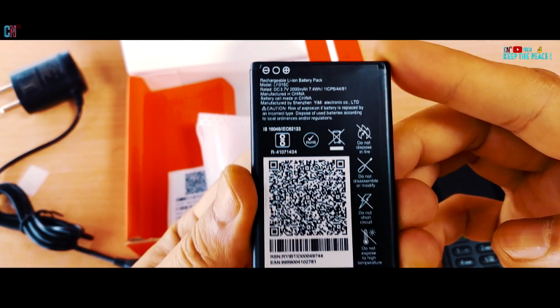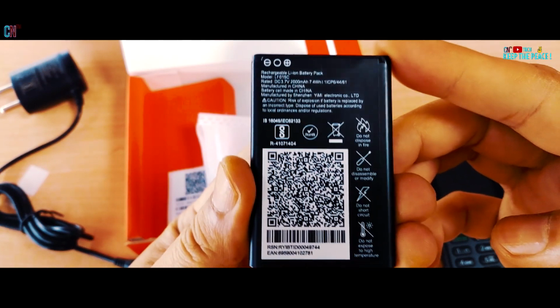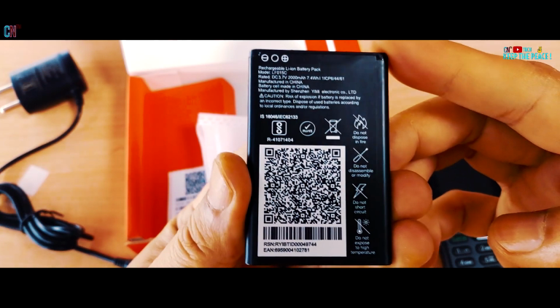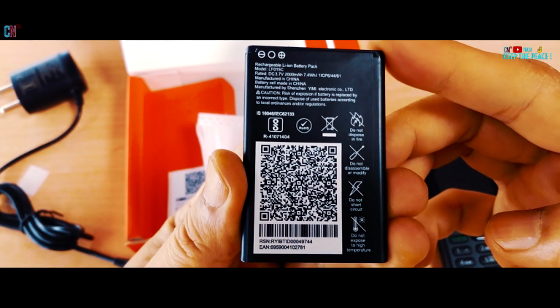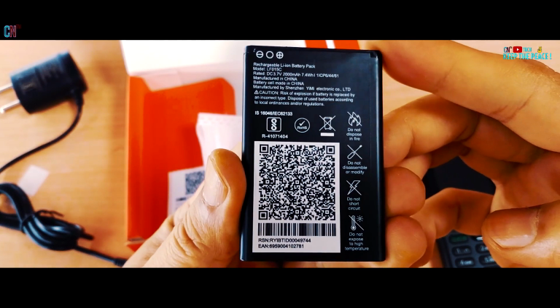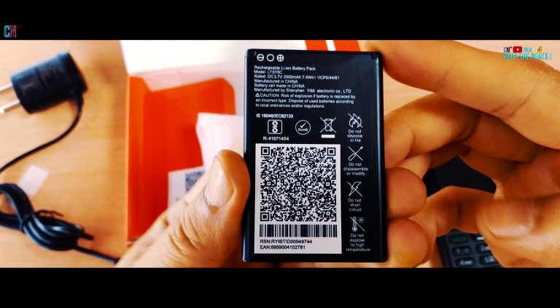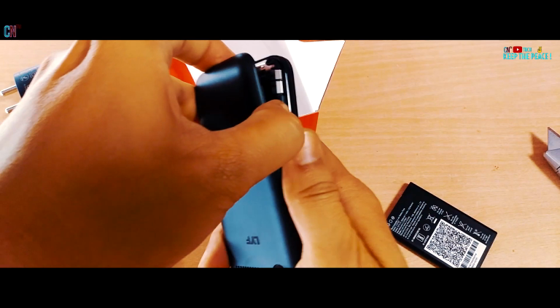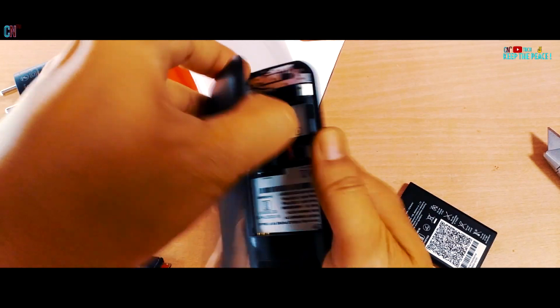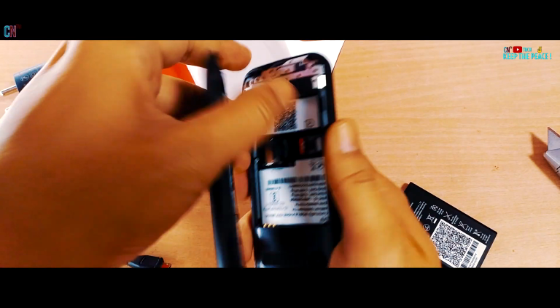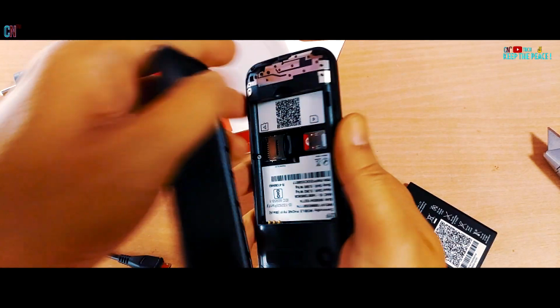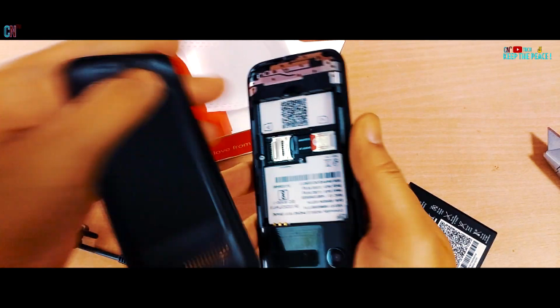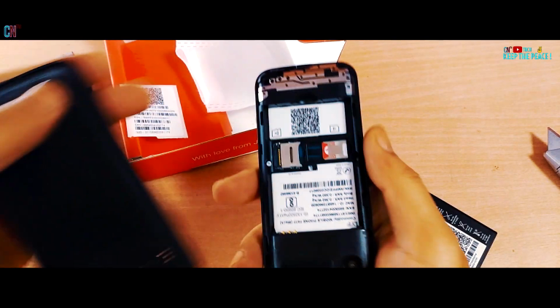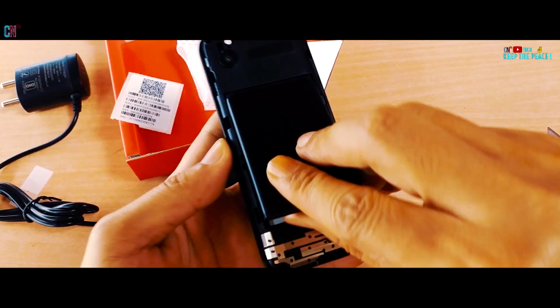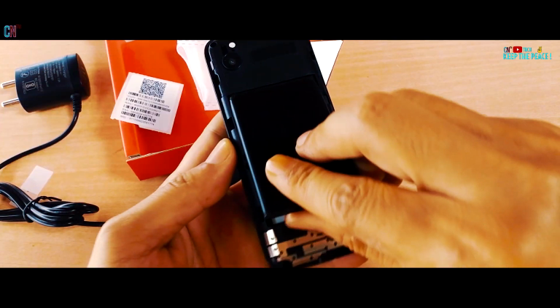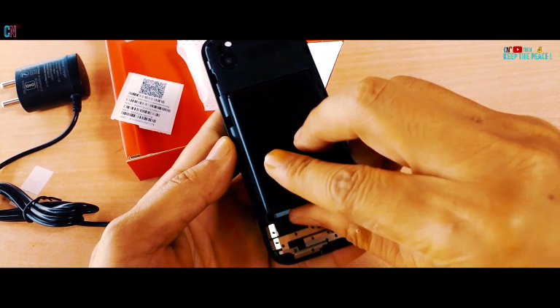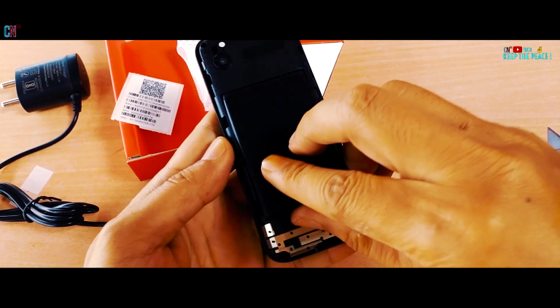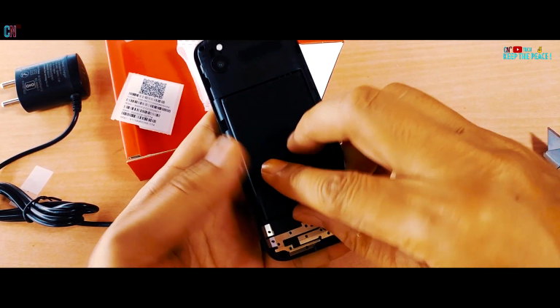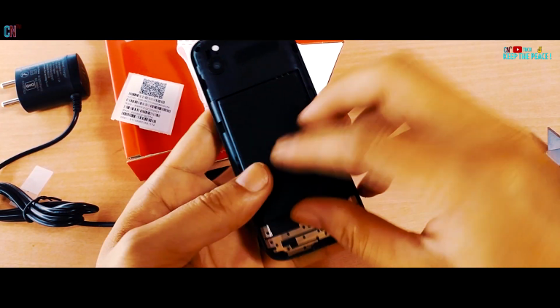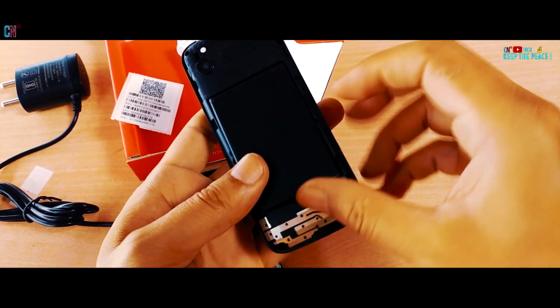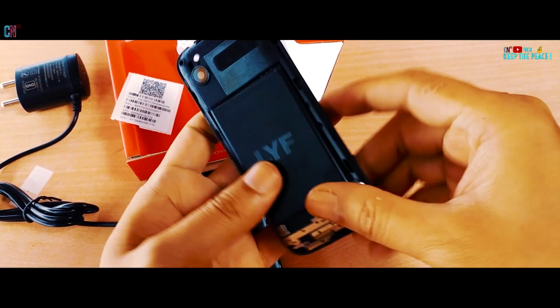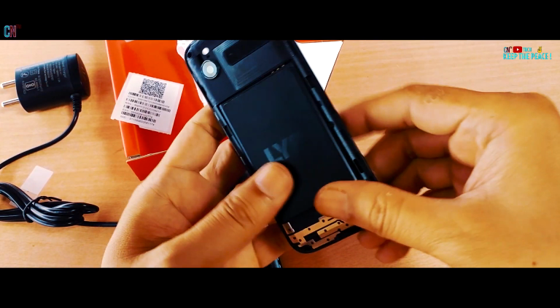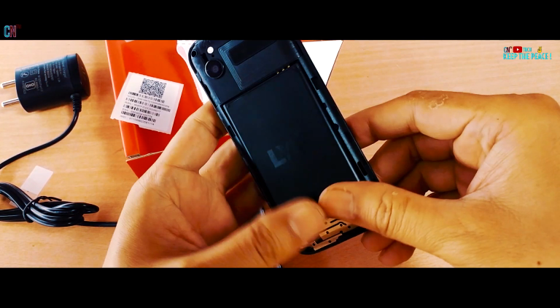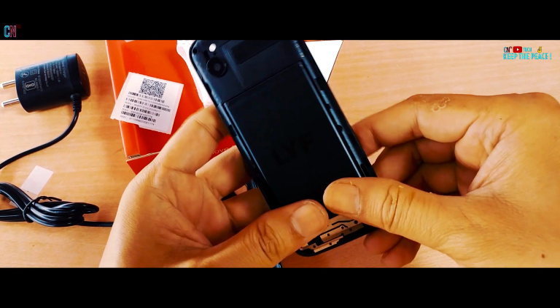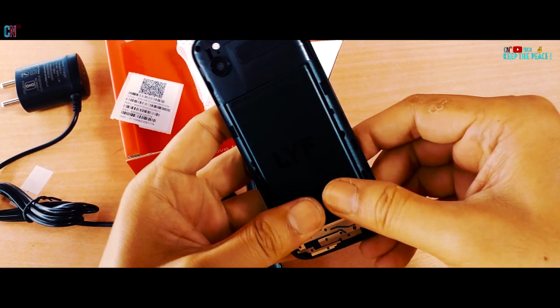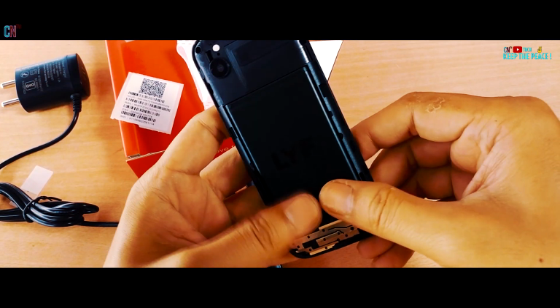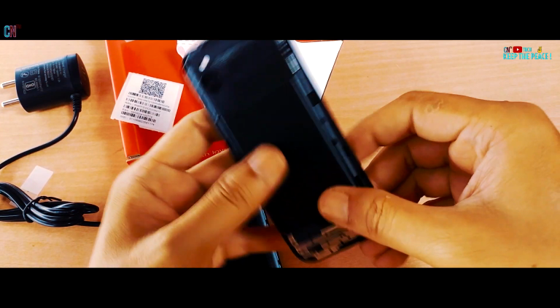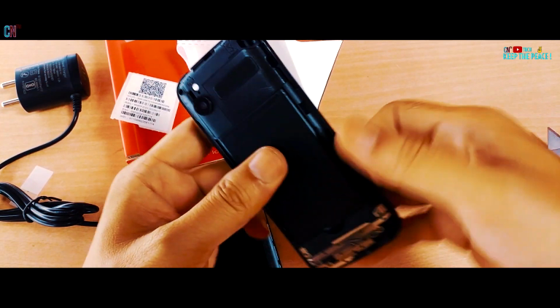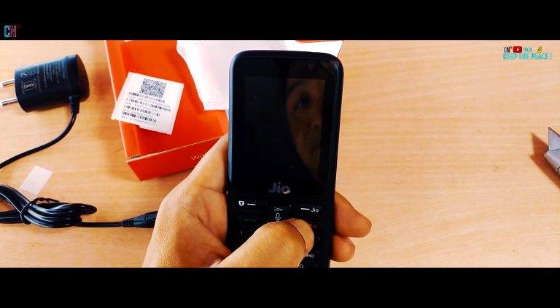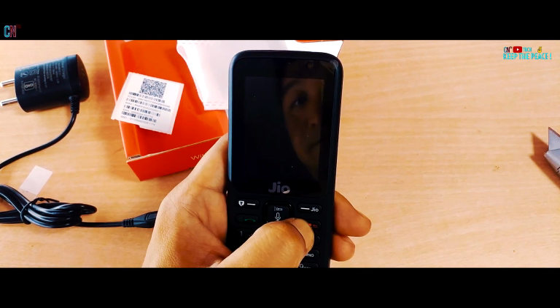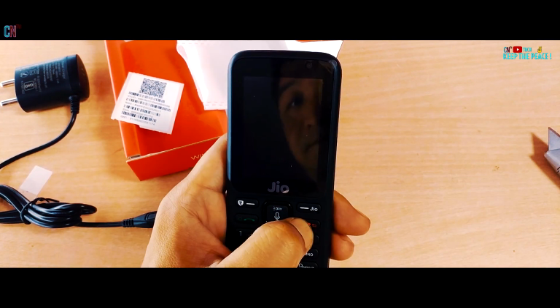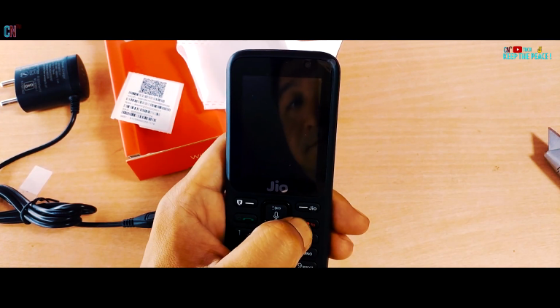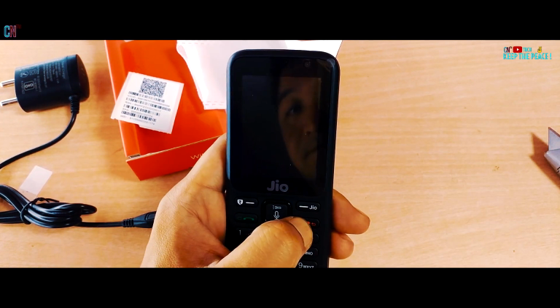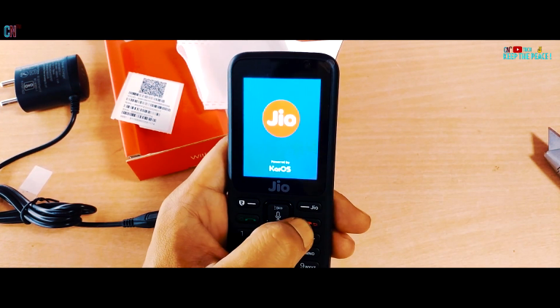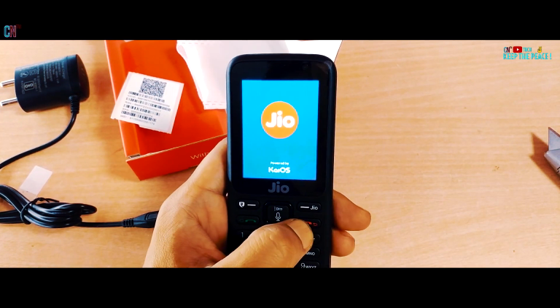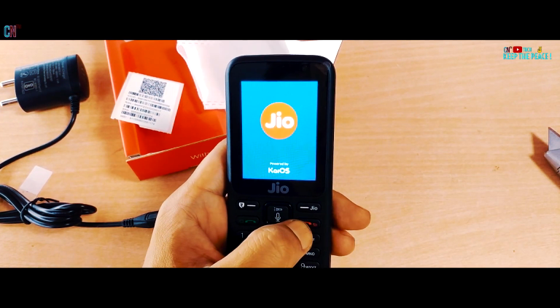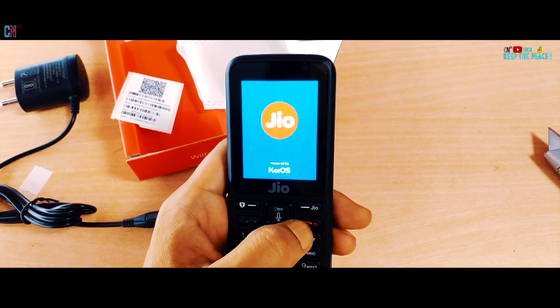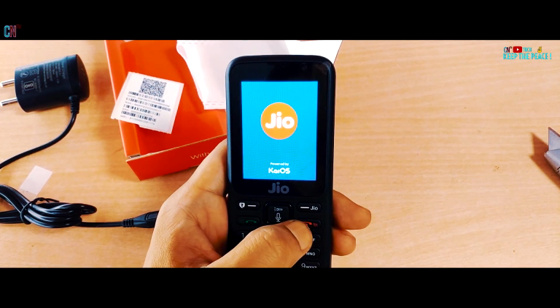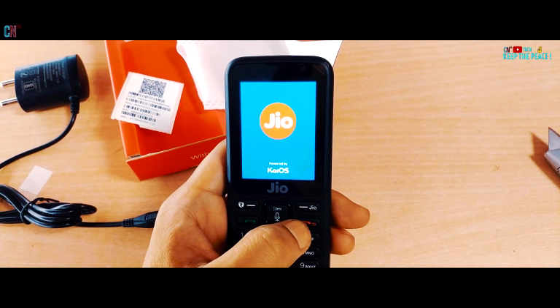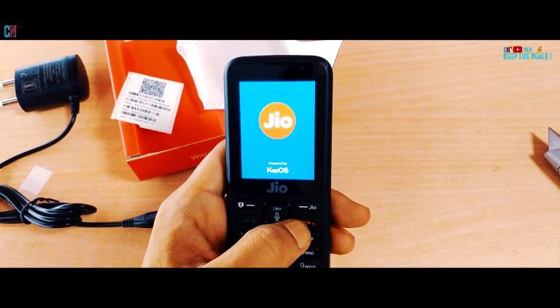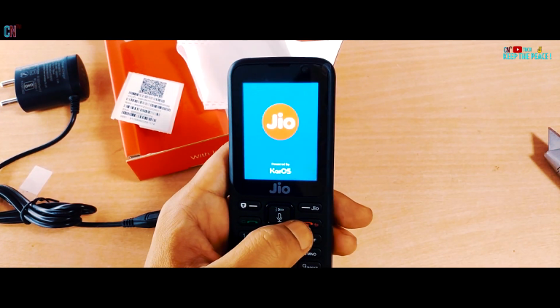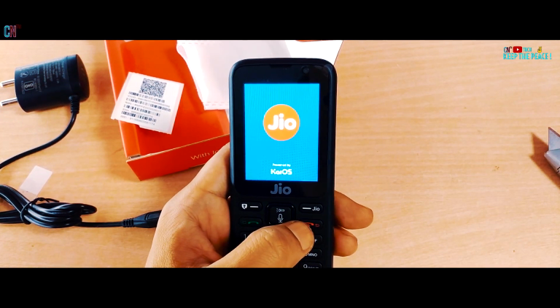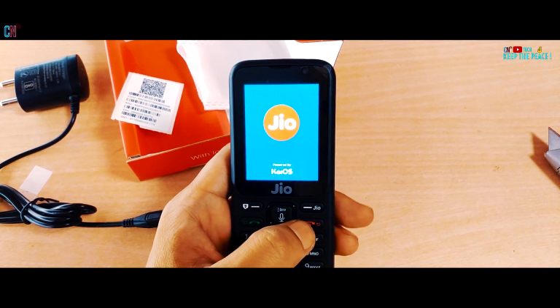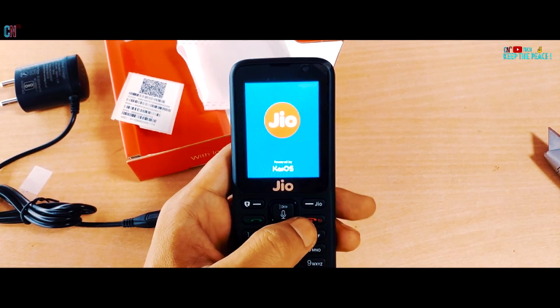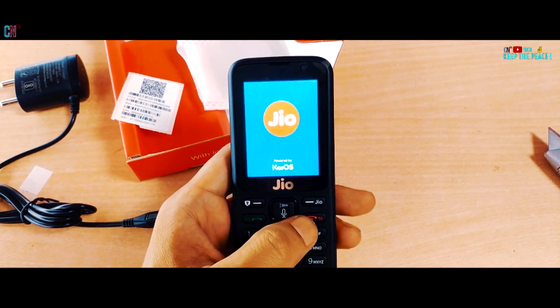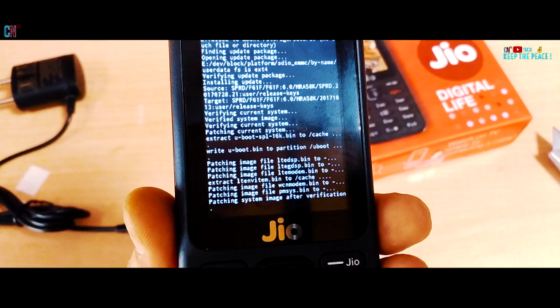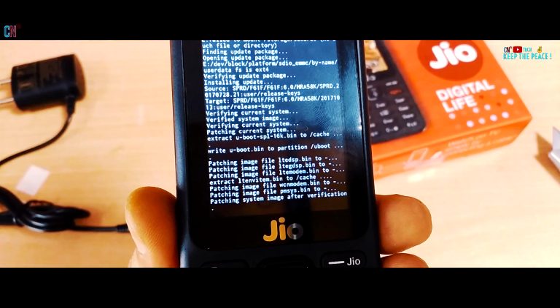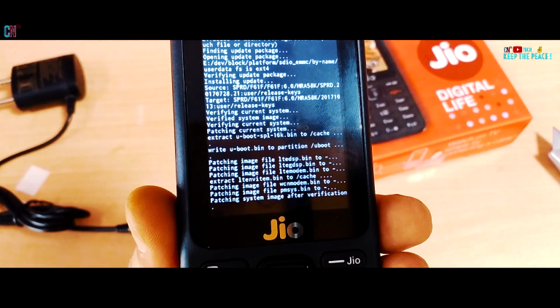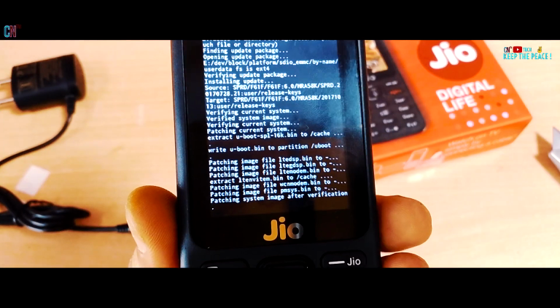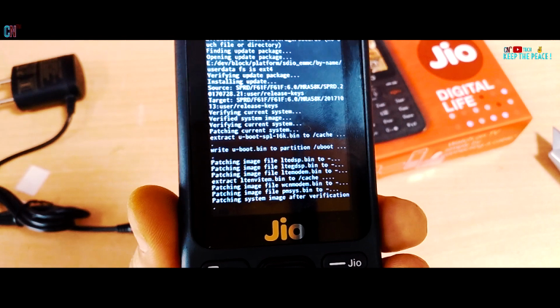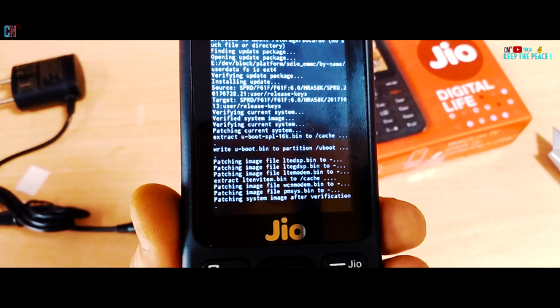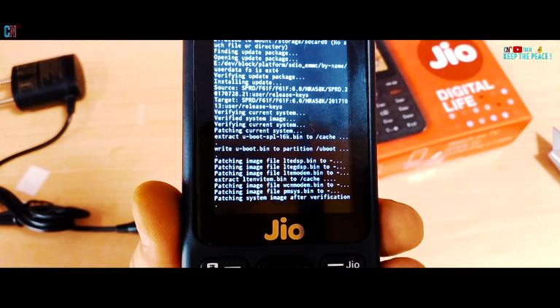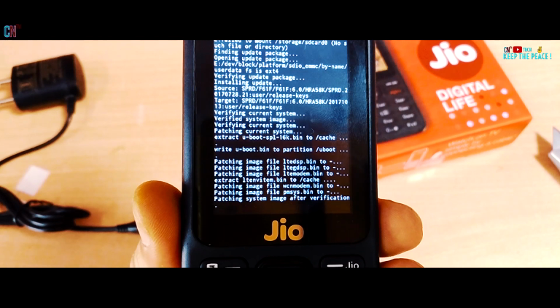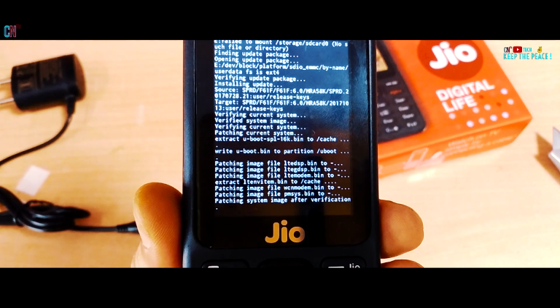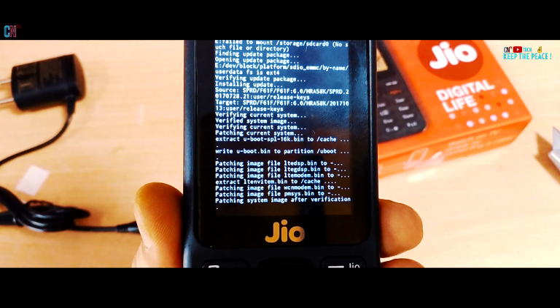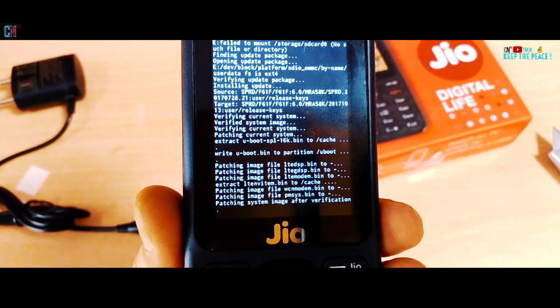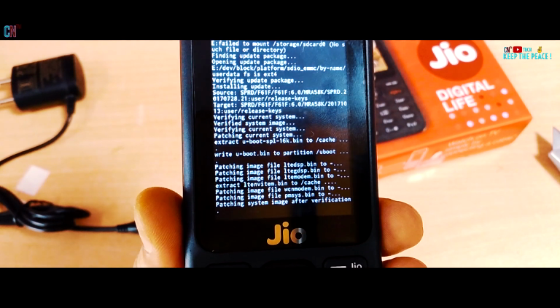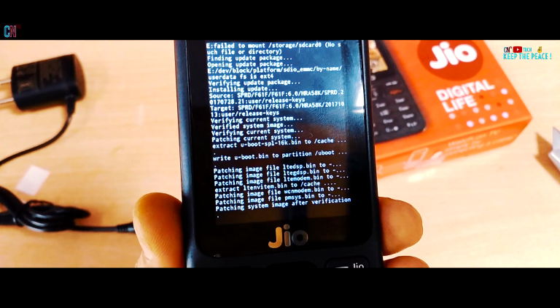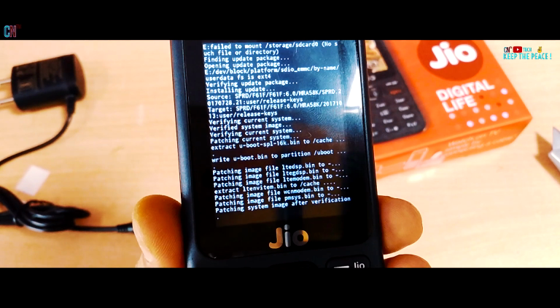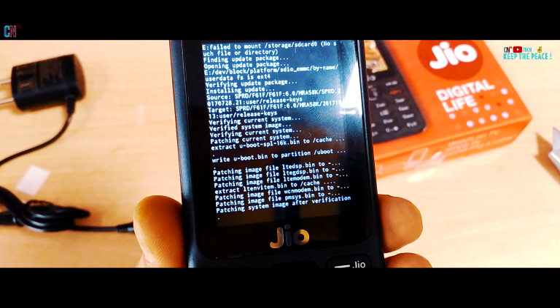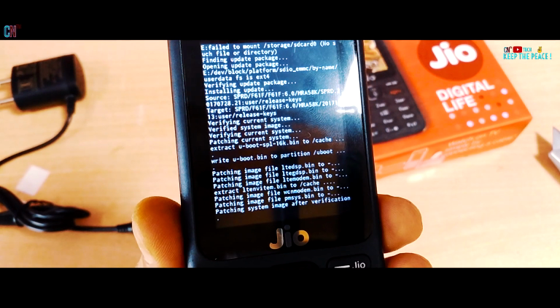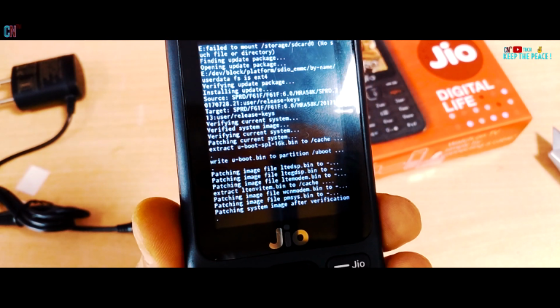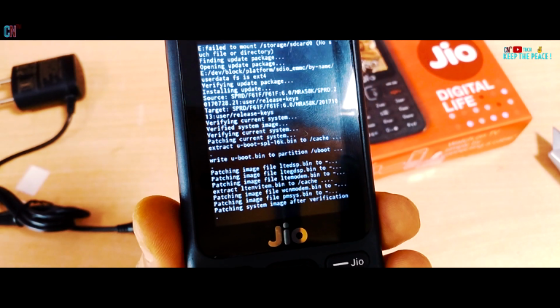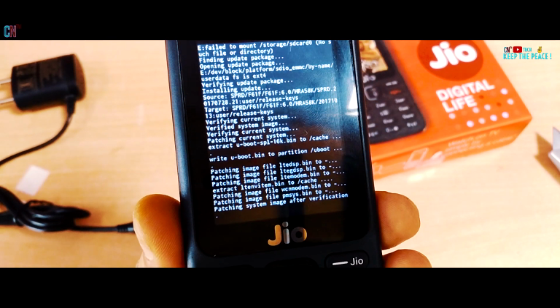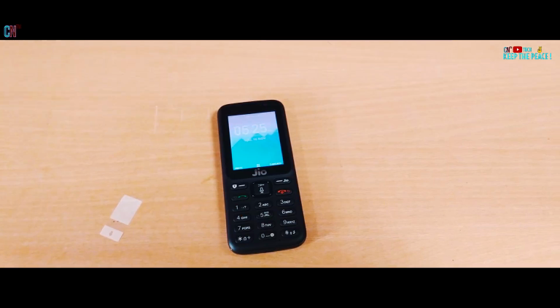The body is all plastic, feels light in hand, and has a good thickness to it! Right after the first boot and setup, there was an immediate software update.